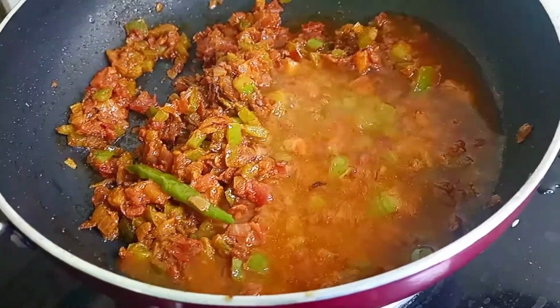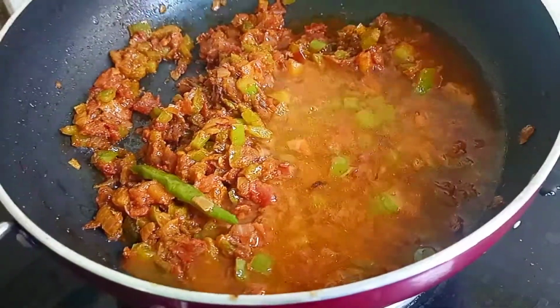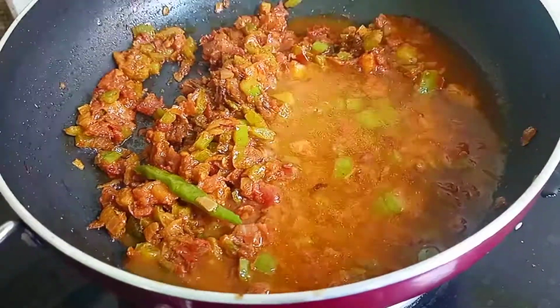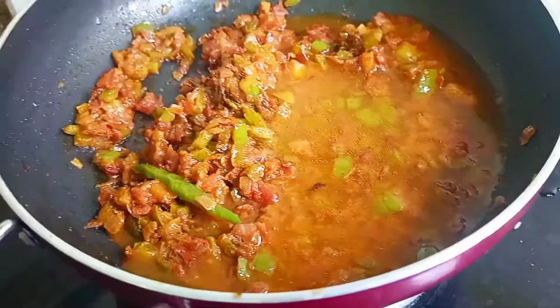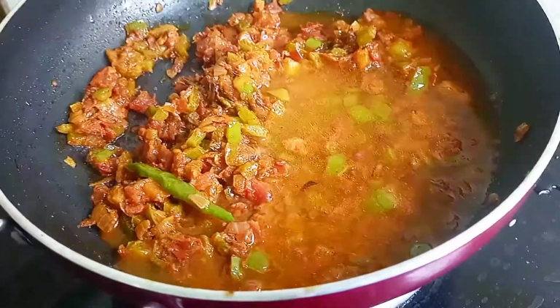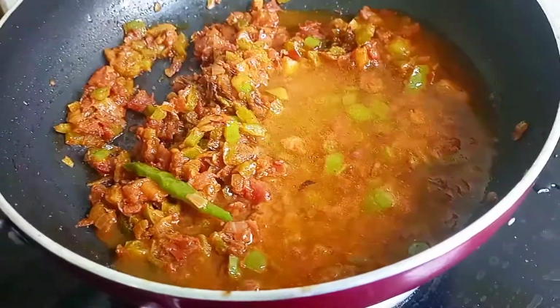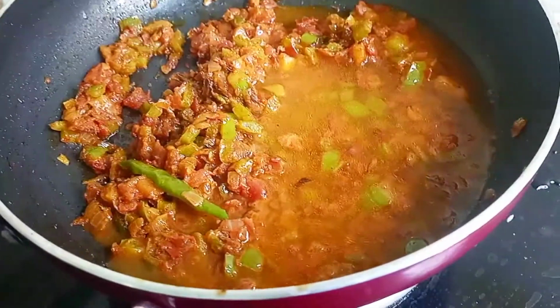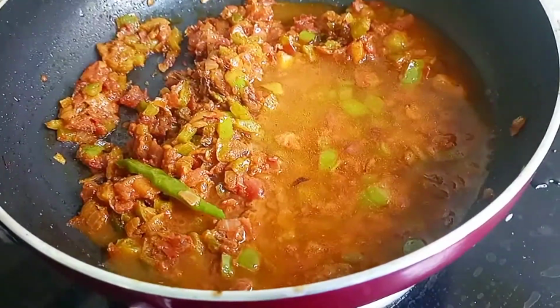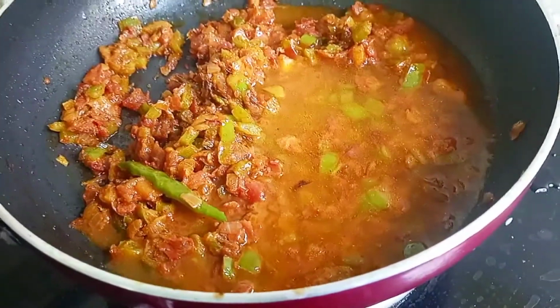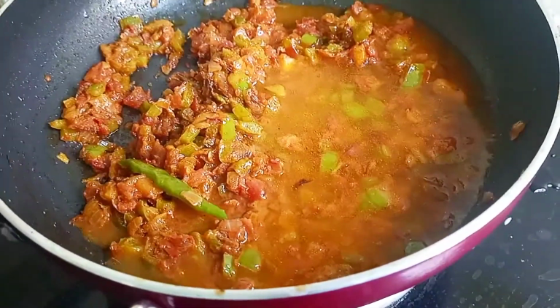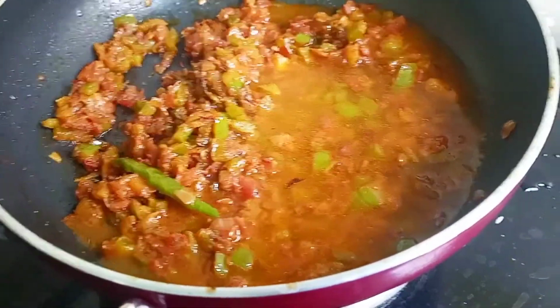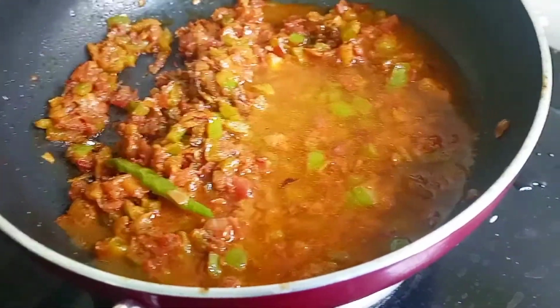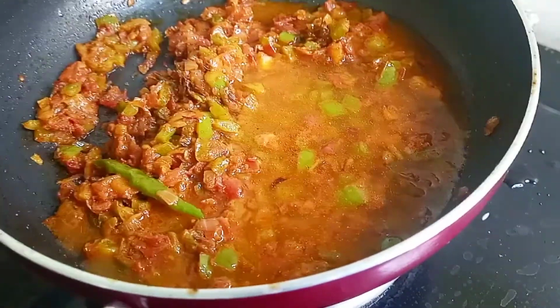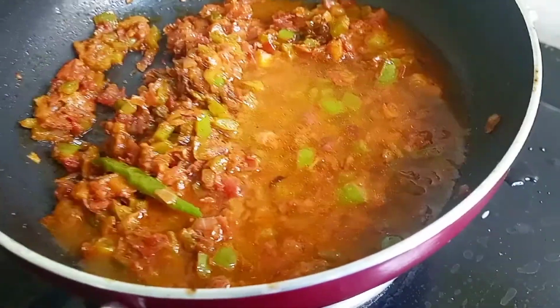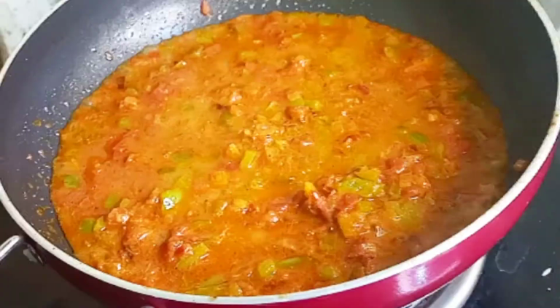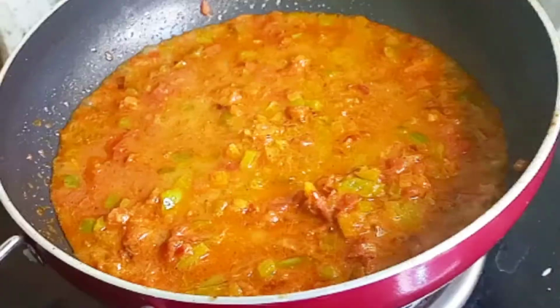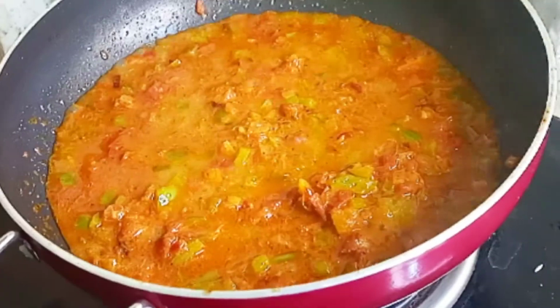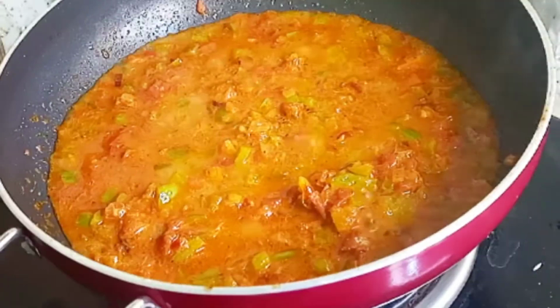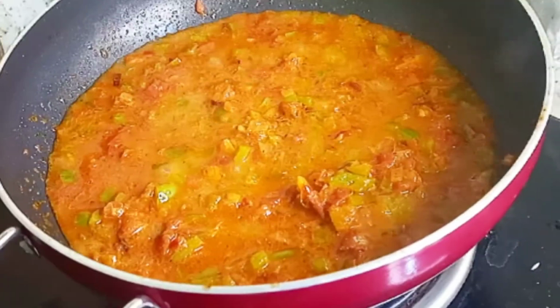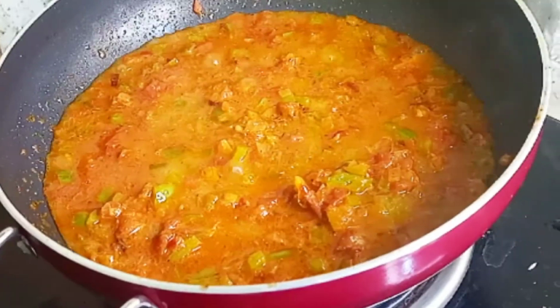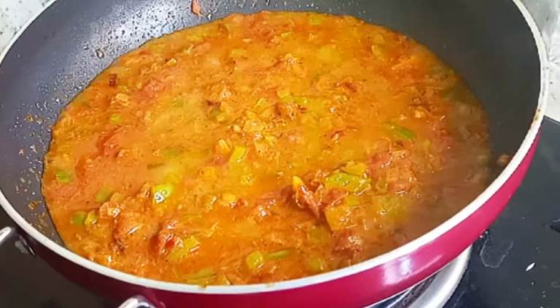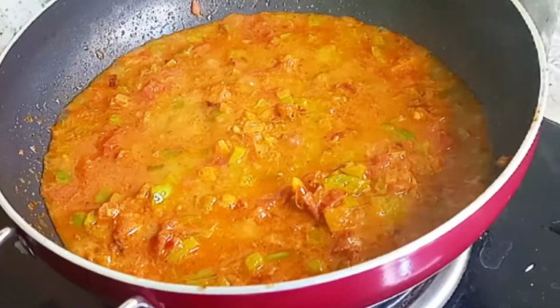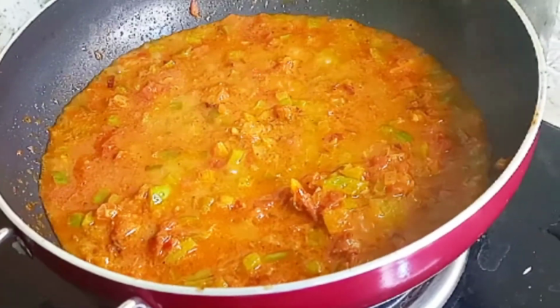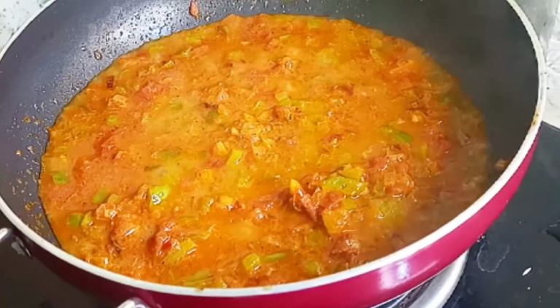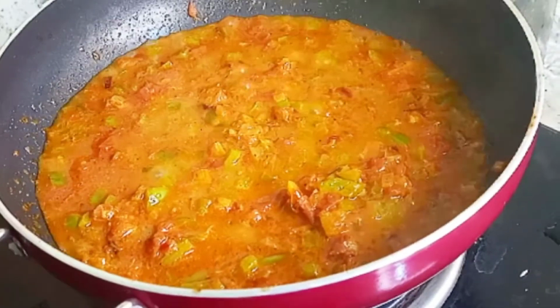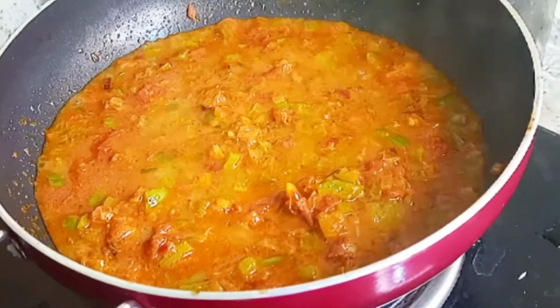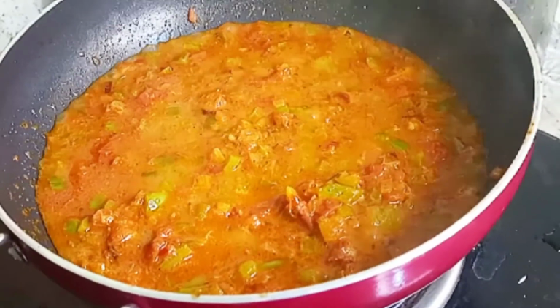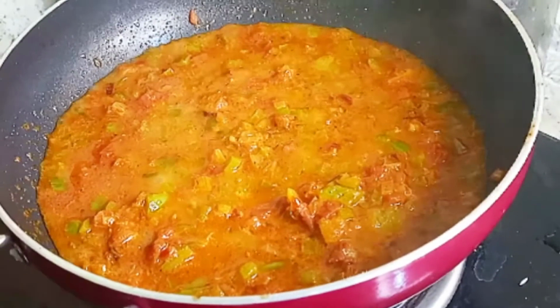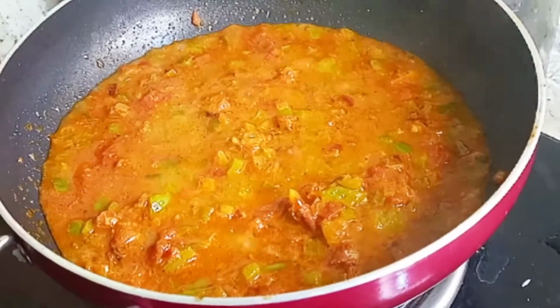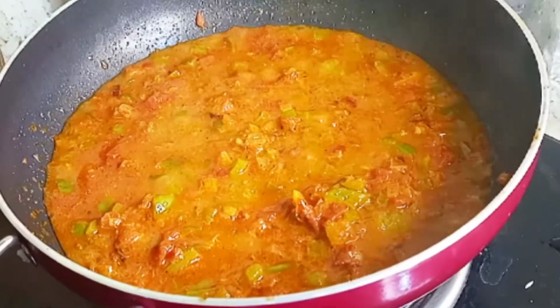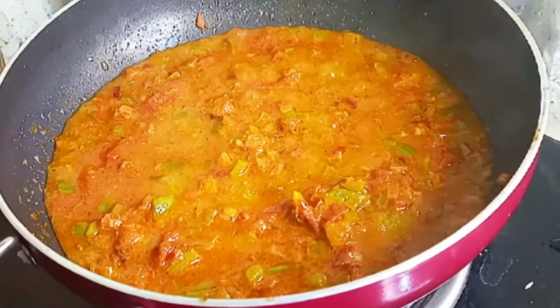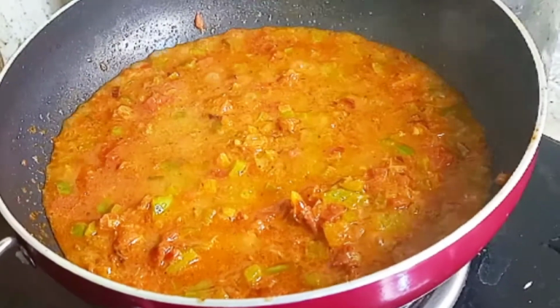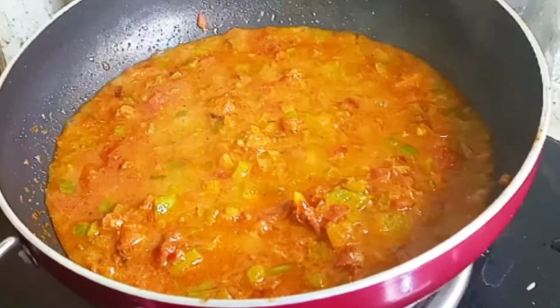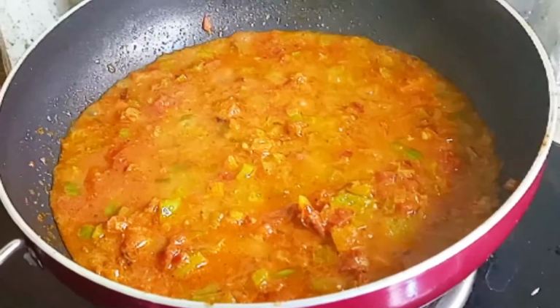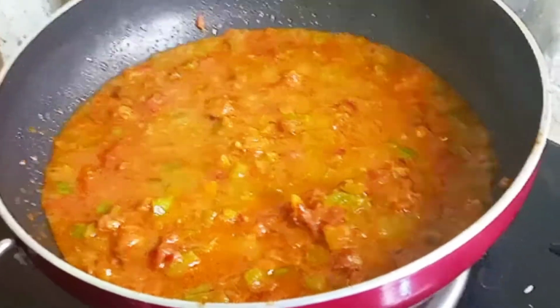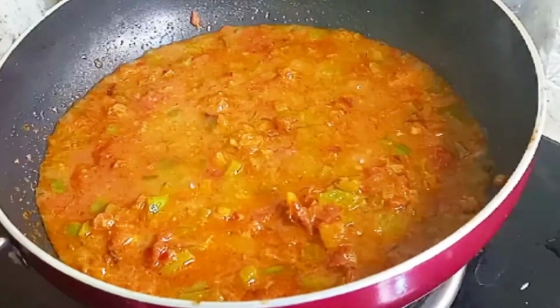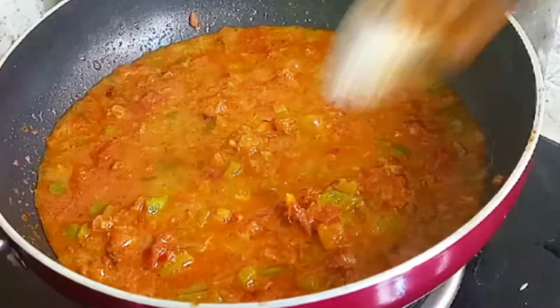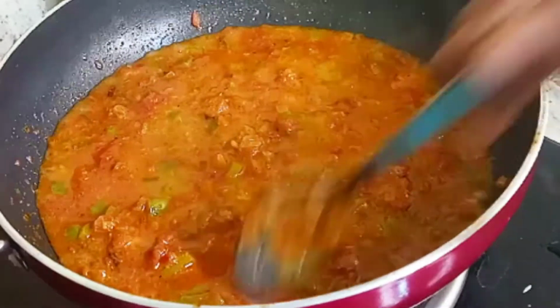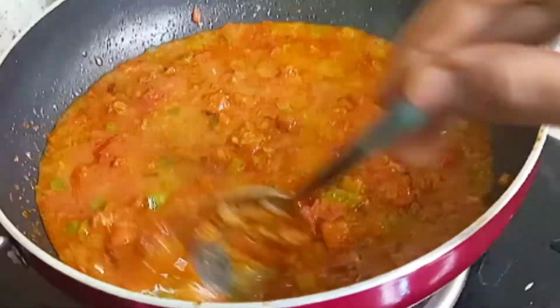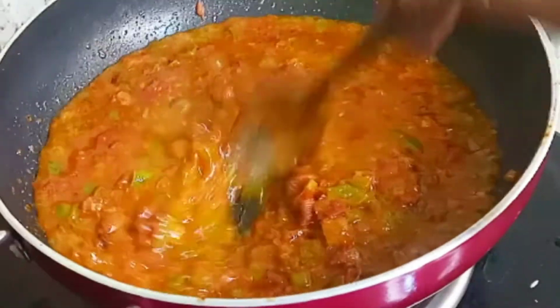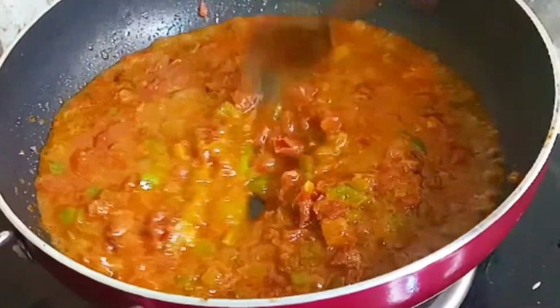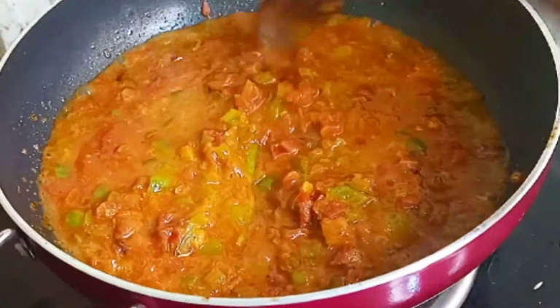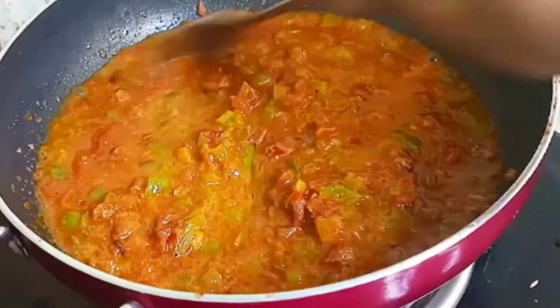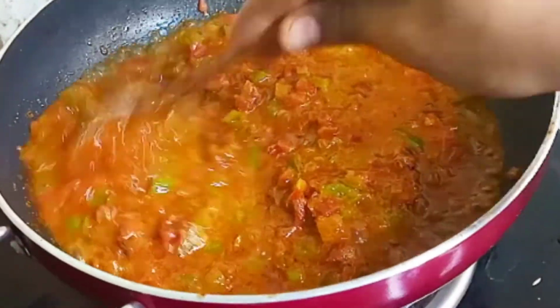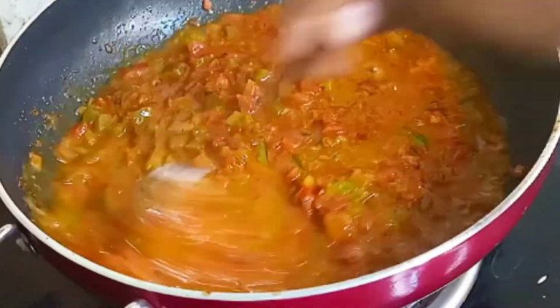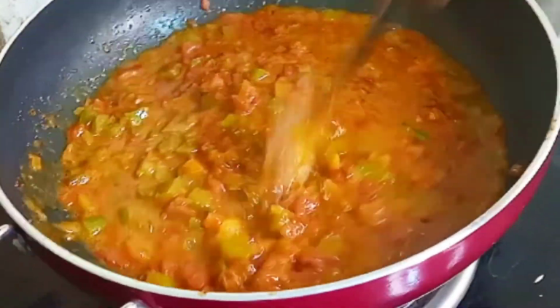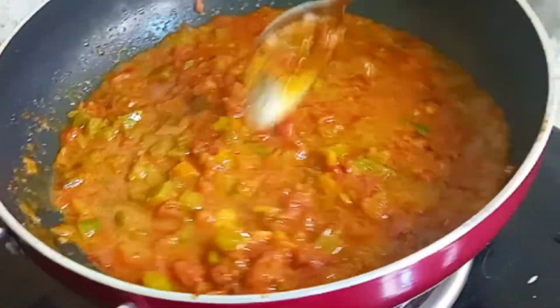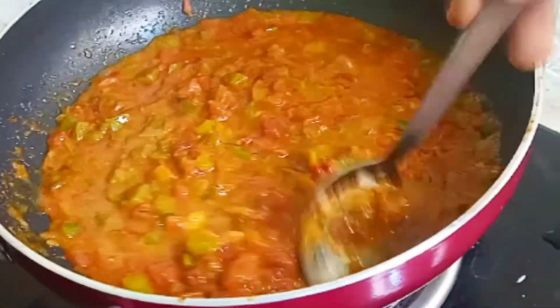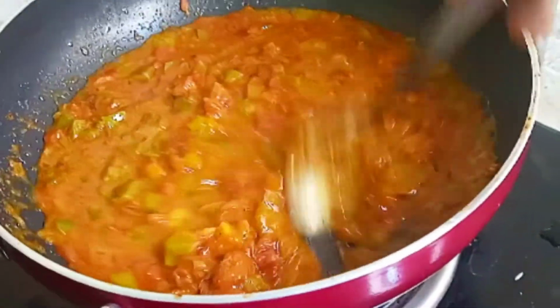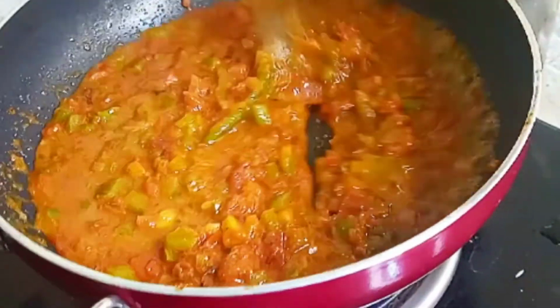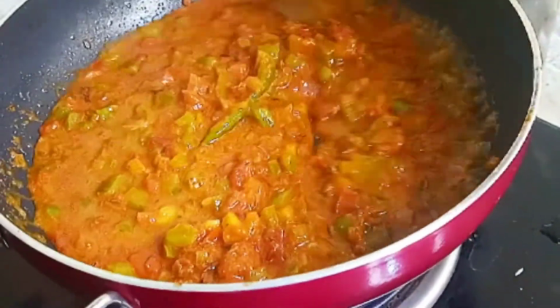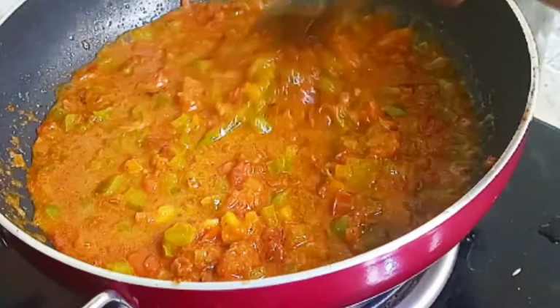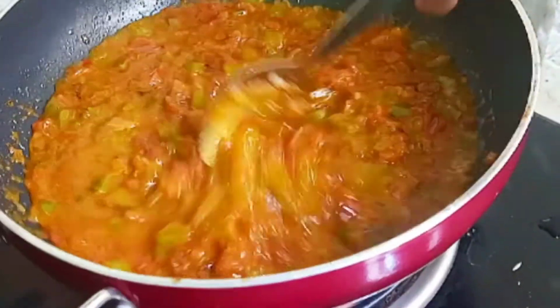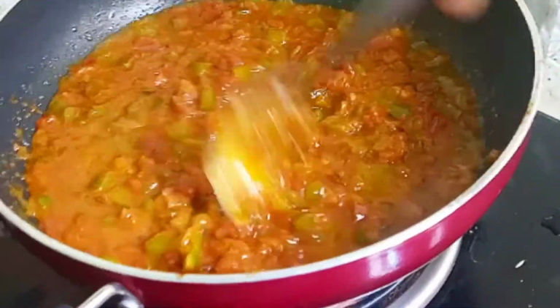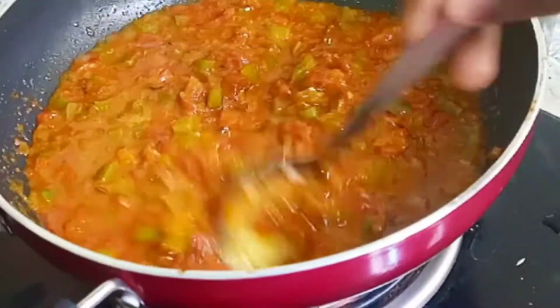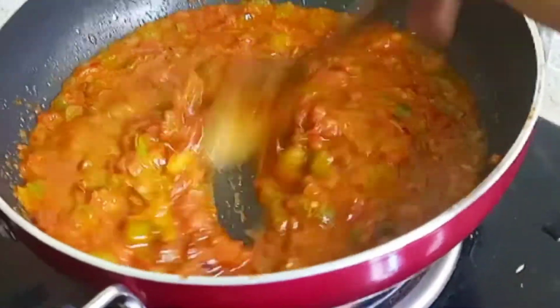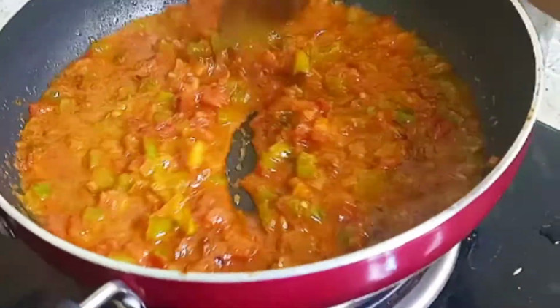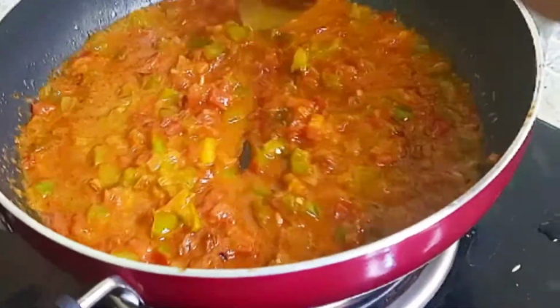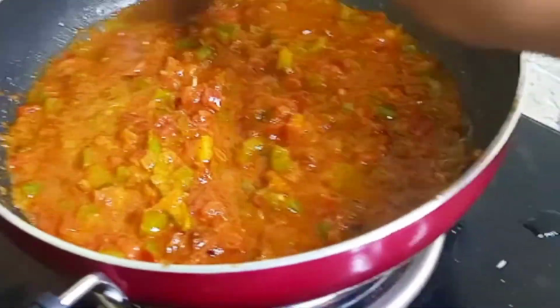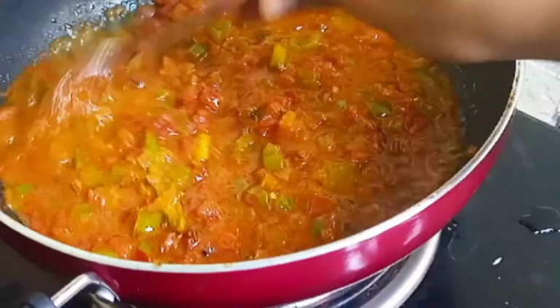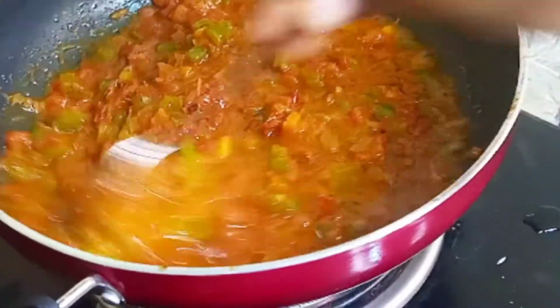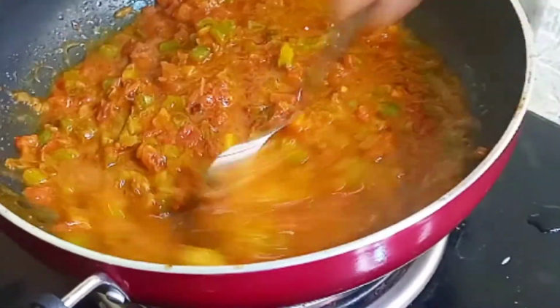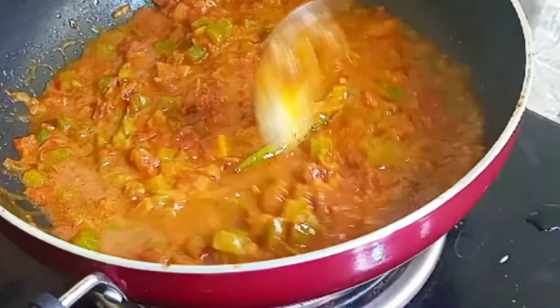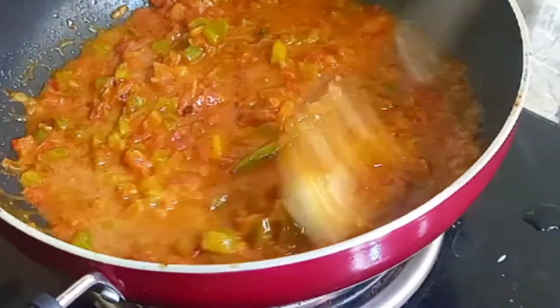Next we will put one glass of water and boil it well. Next we will put our cut-up paneer cubes.